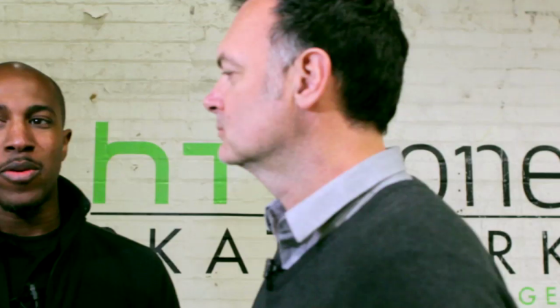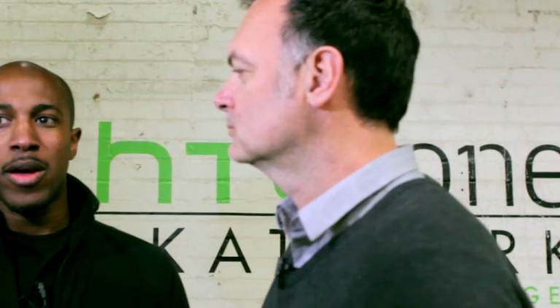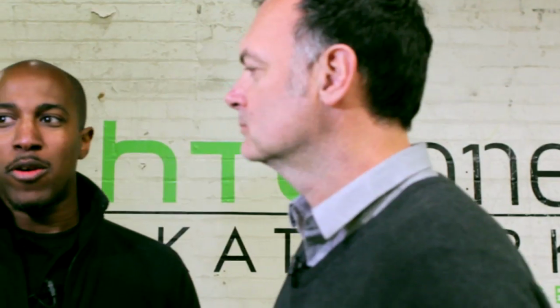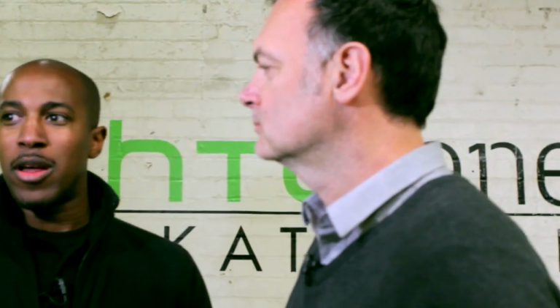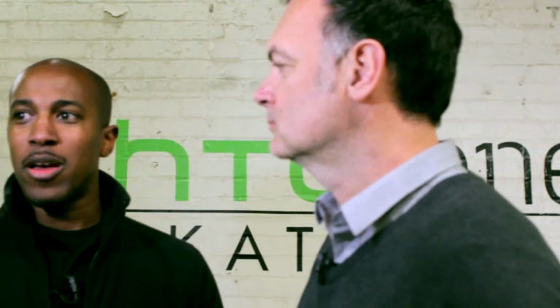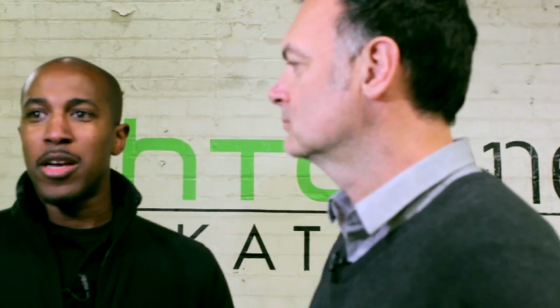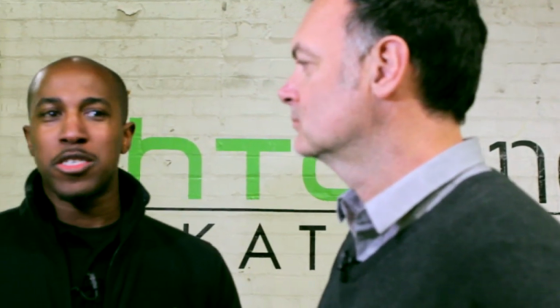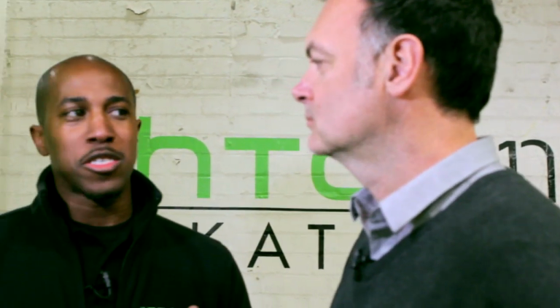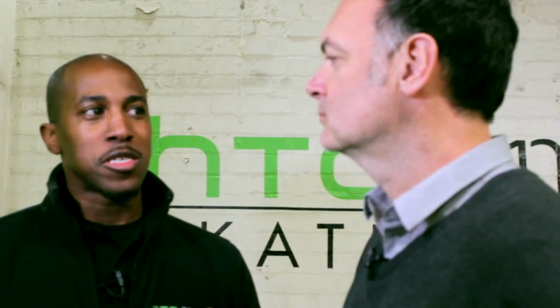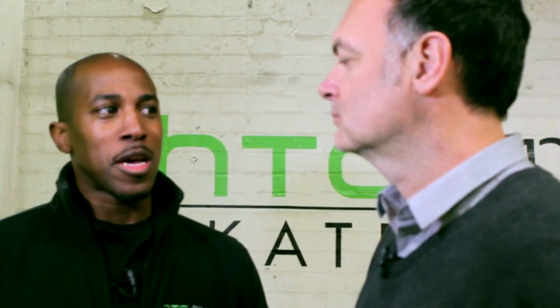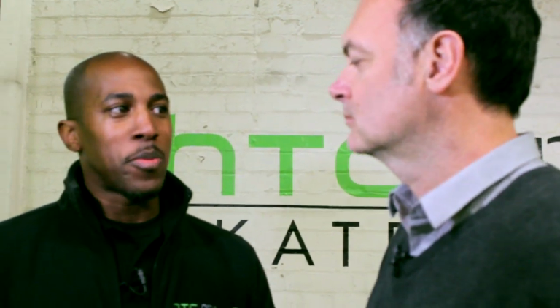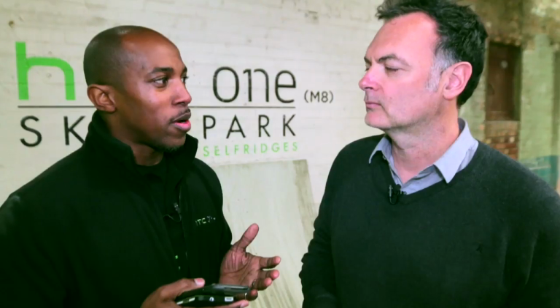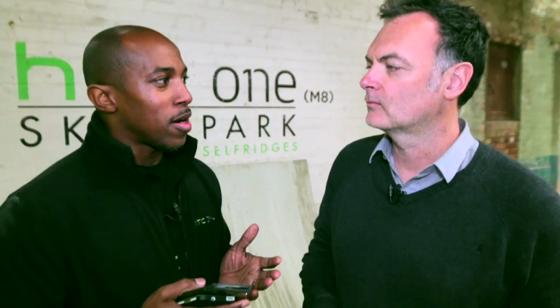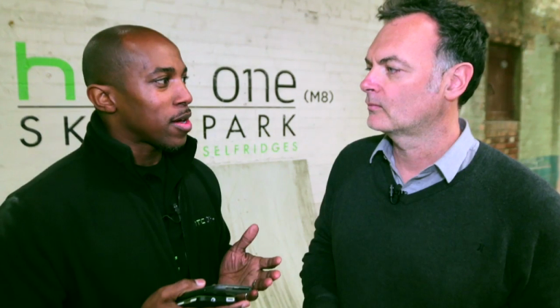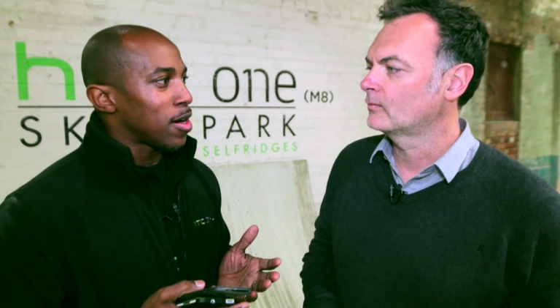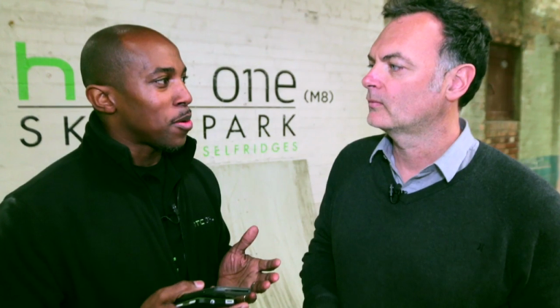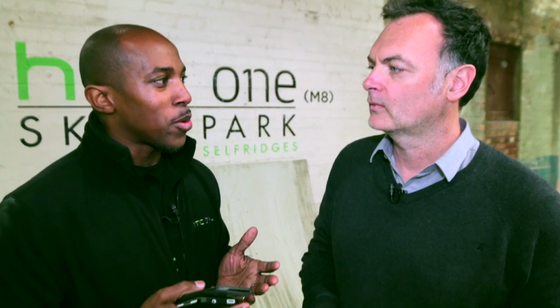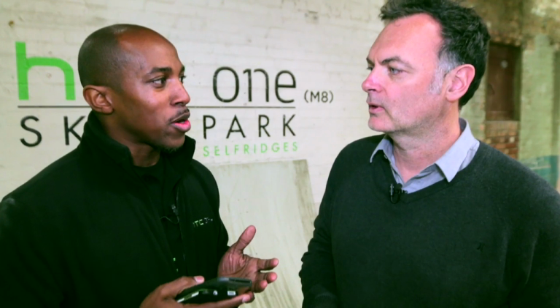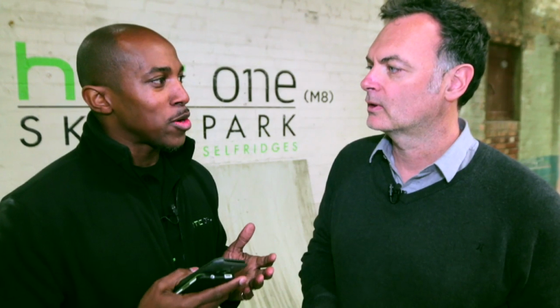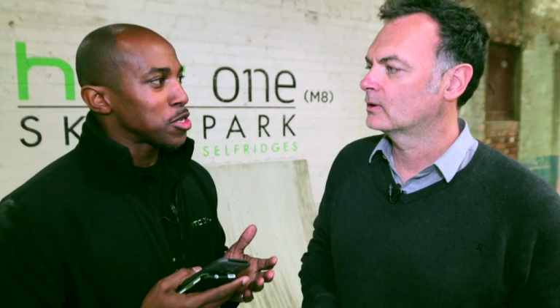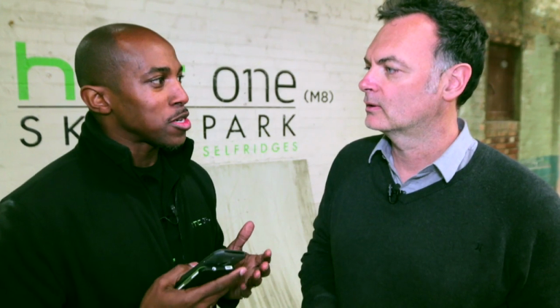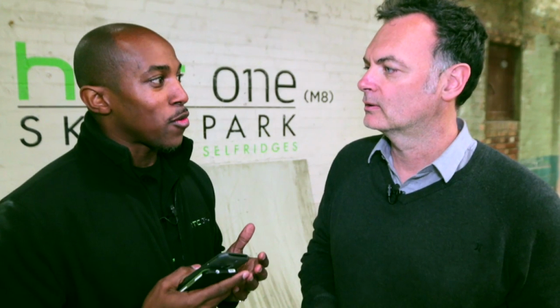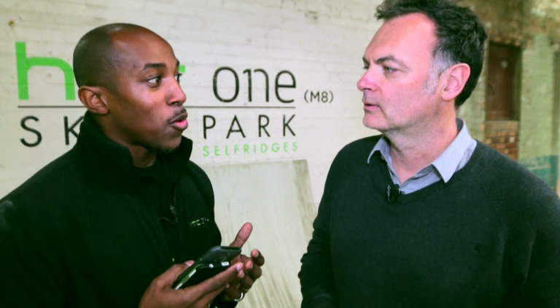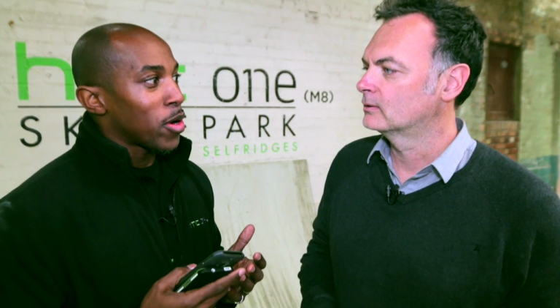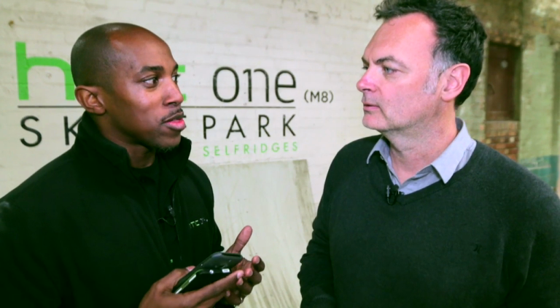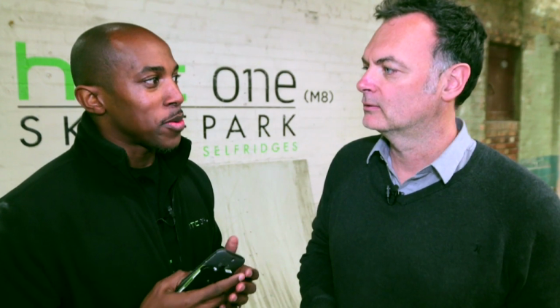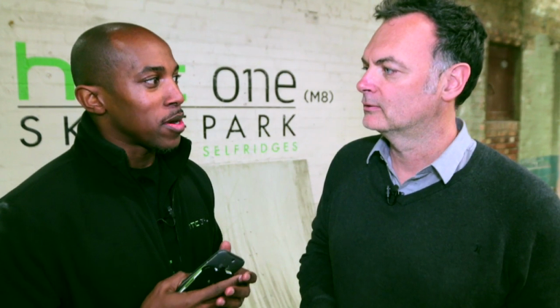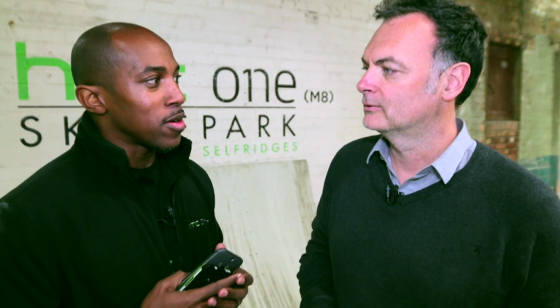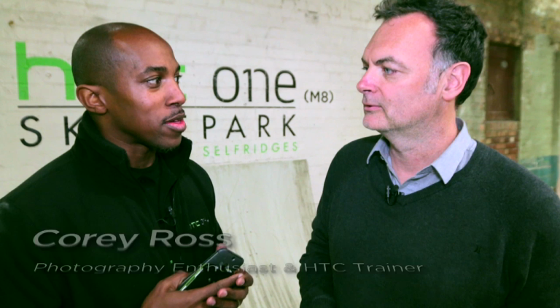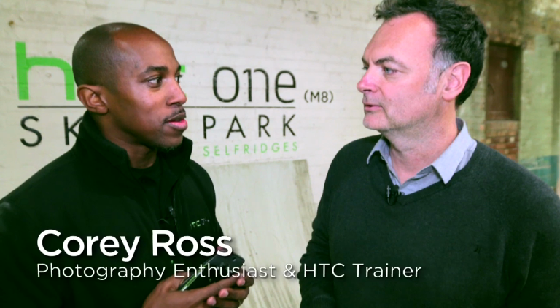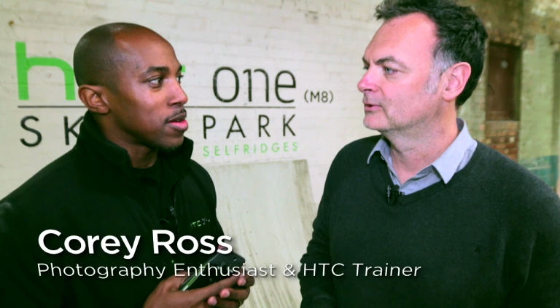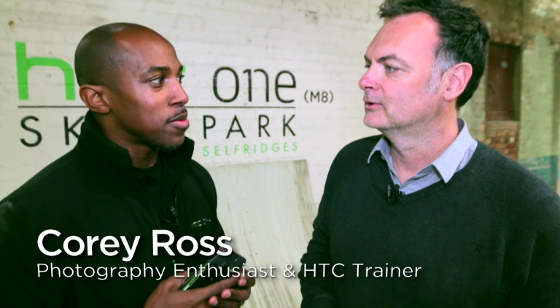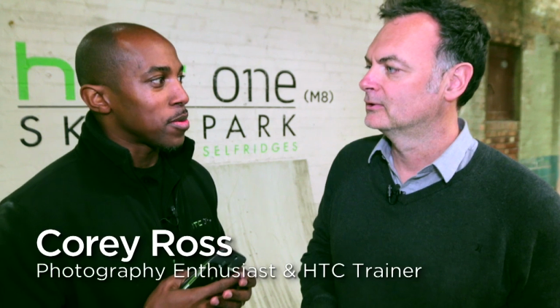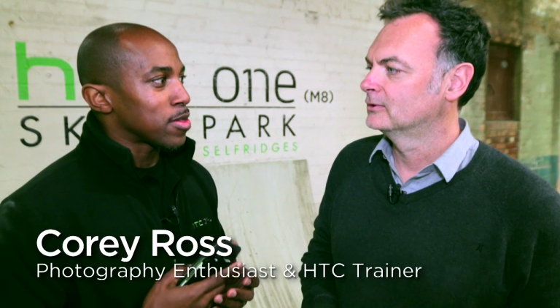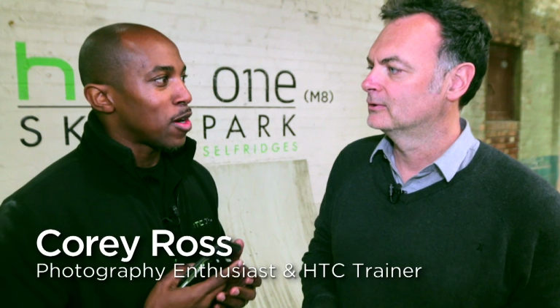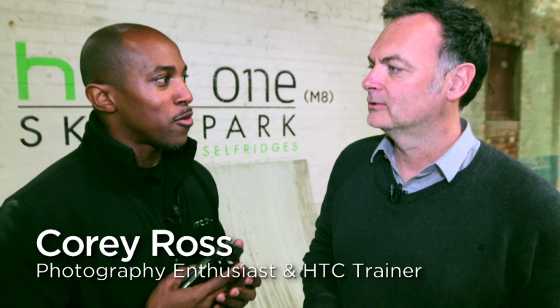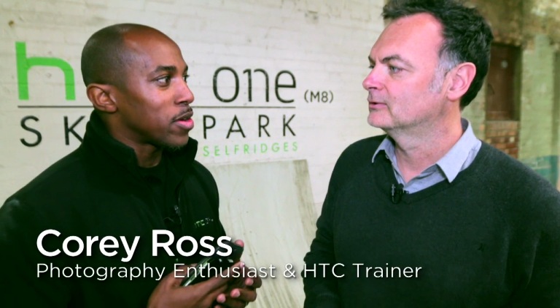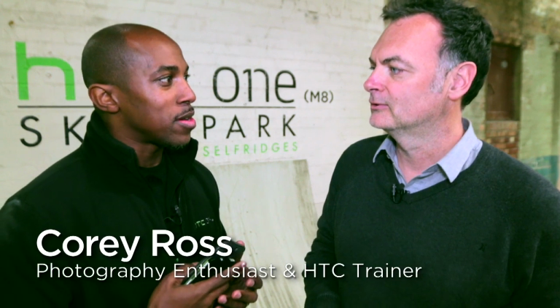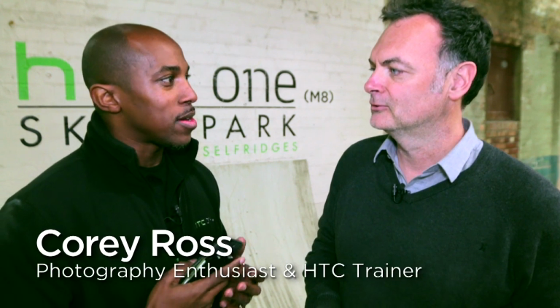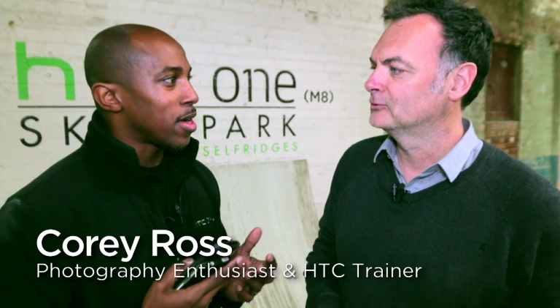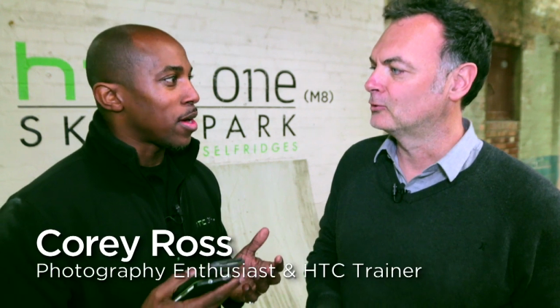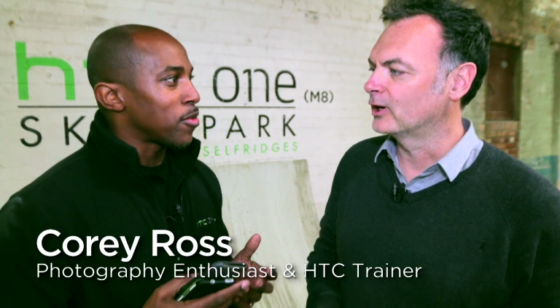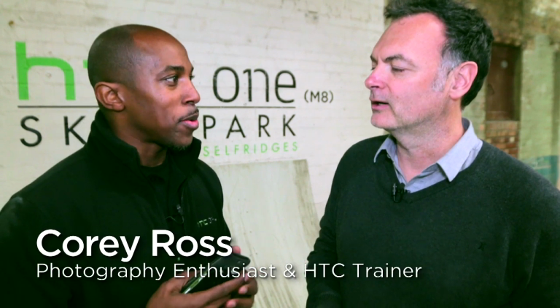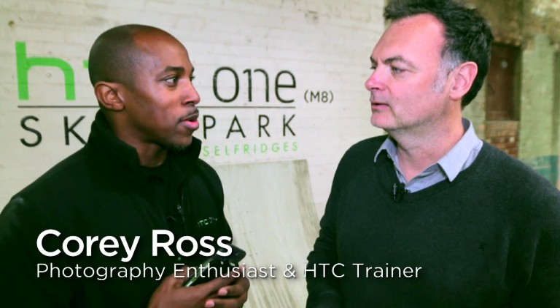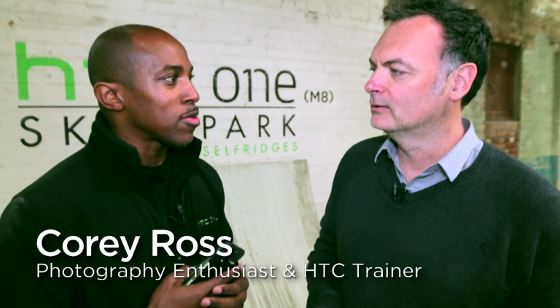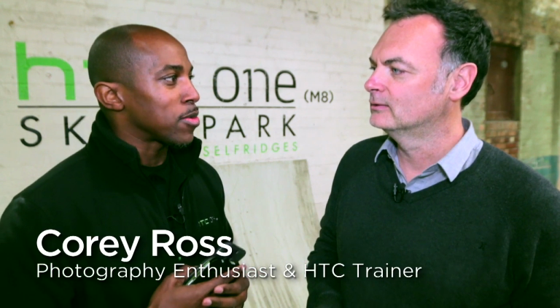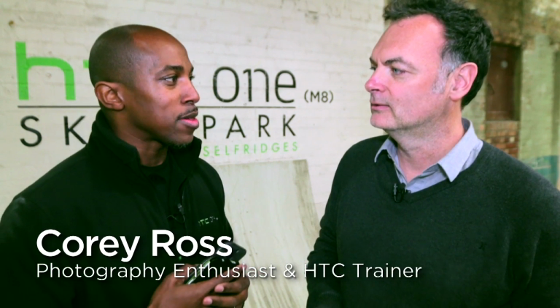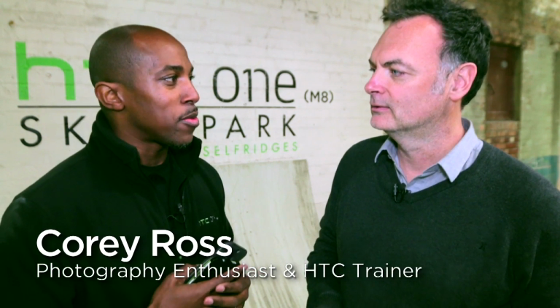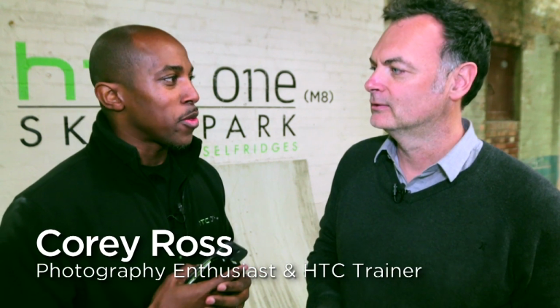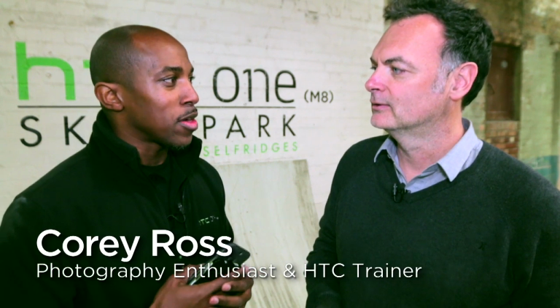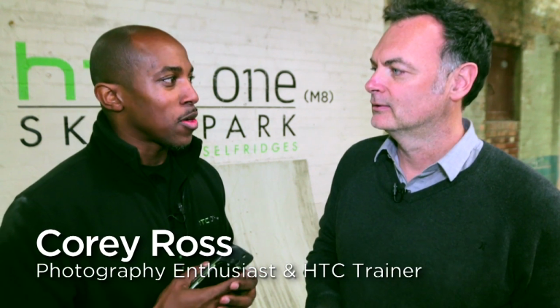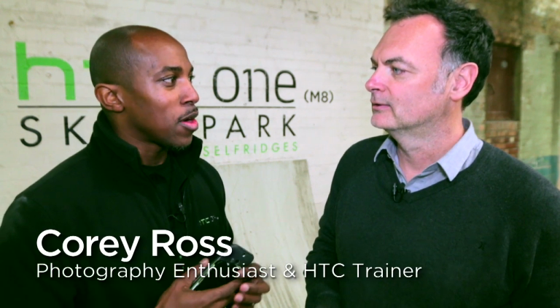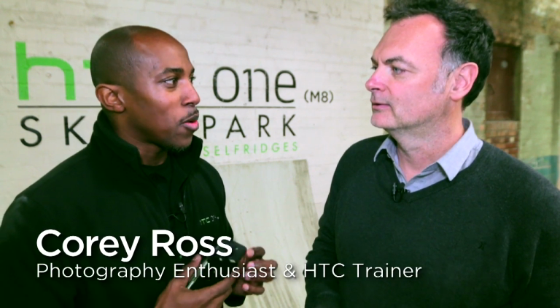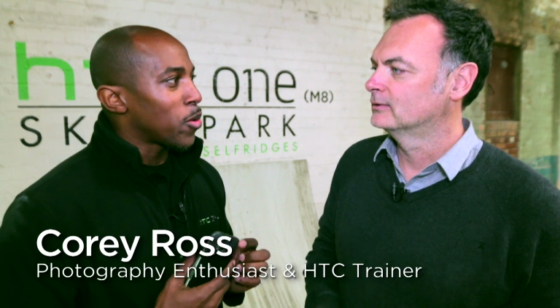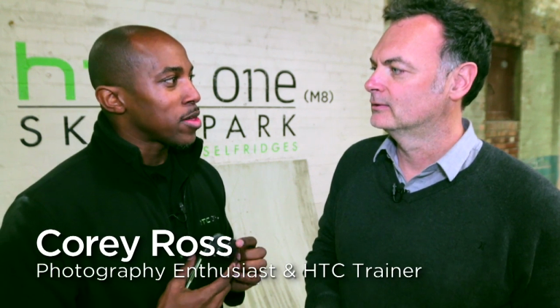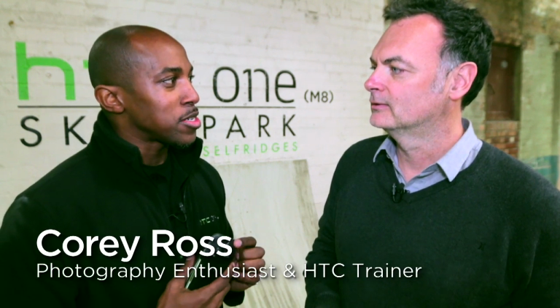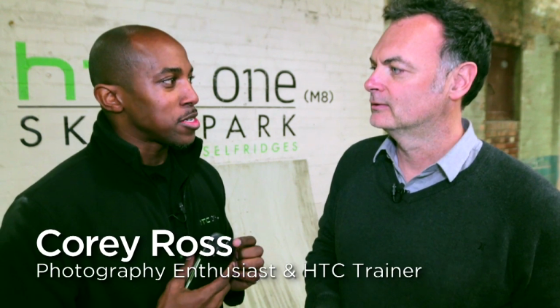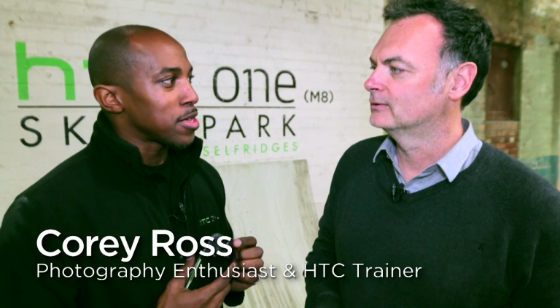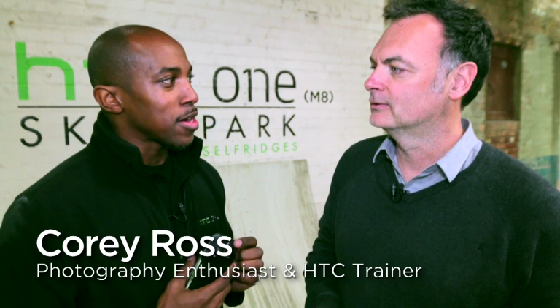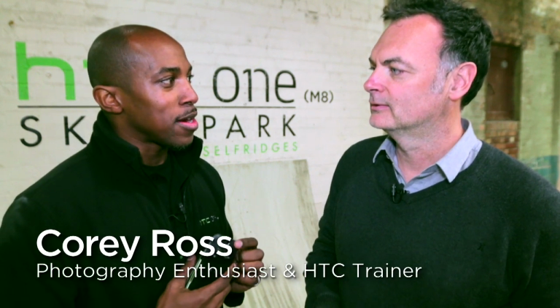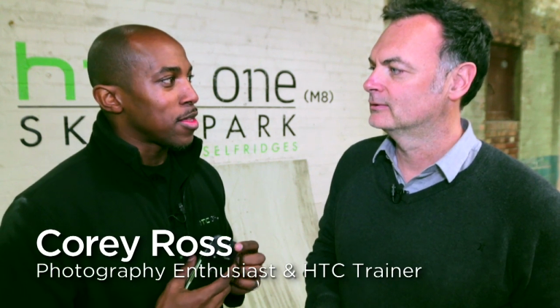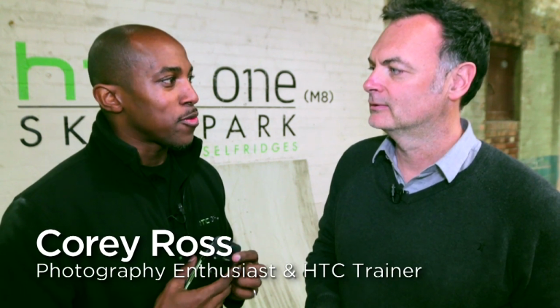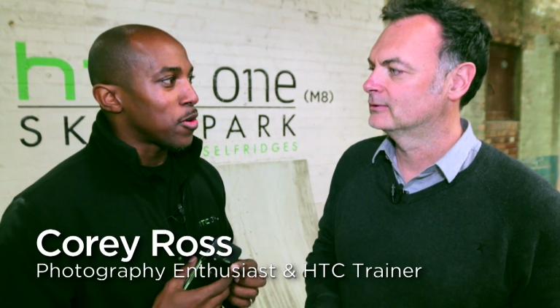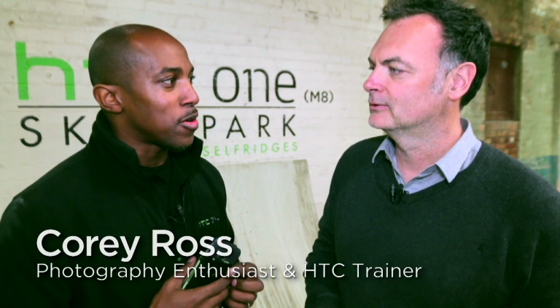Here at HTT Skate Park, one of the questions I've always been asking myself — and other people asking the same thing — is: what is actually the second lens for?